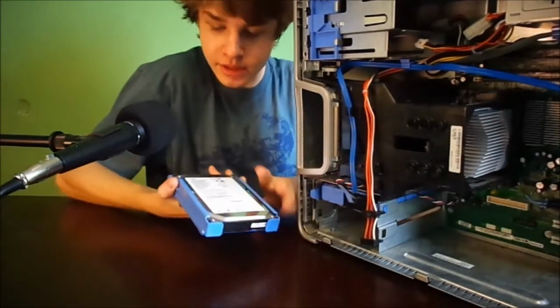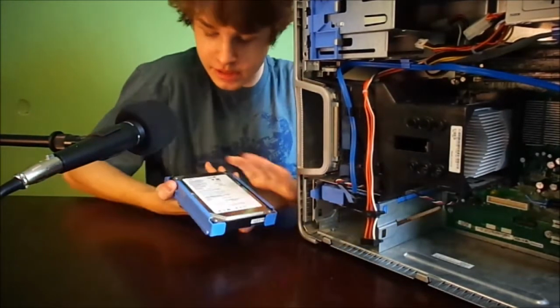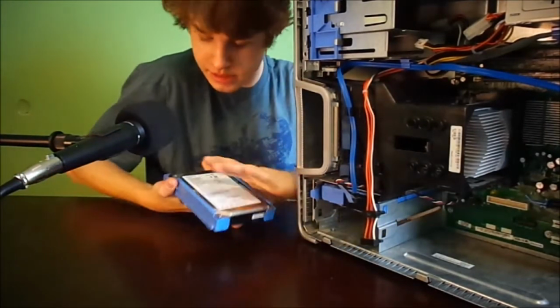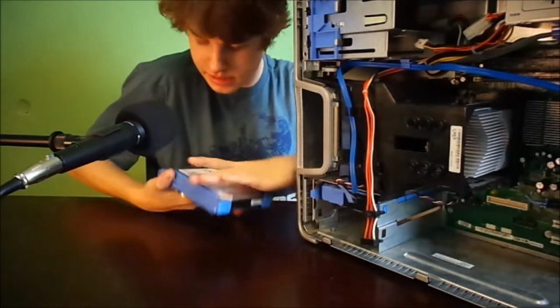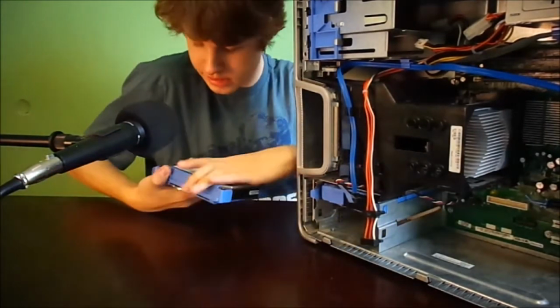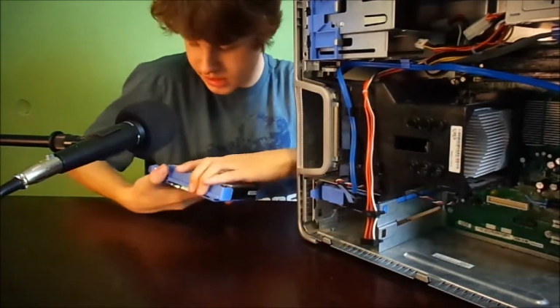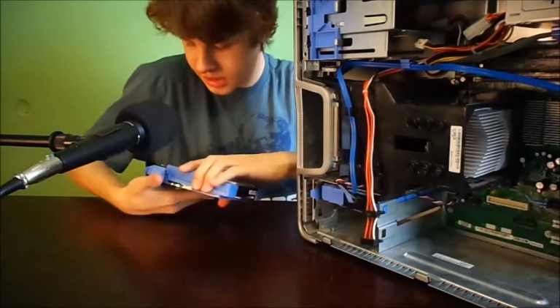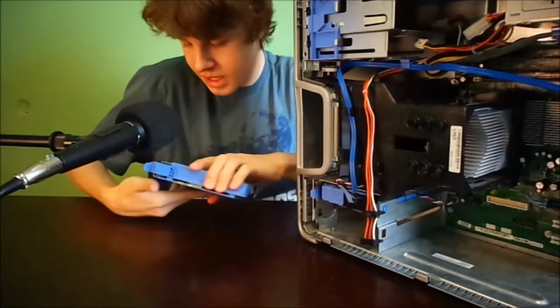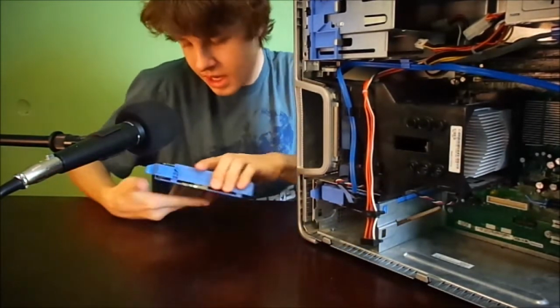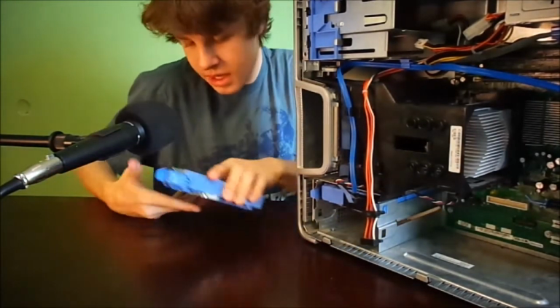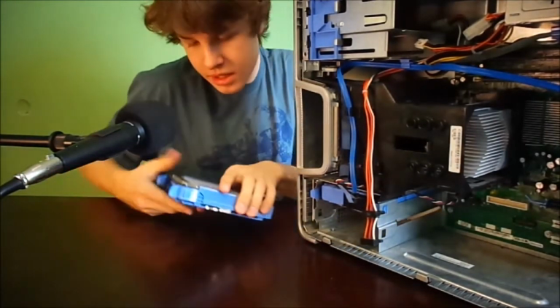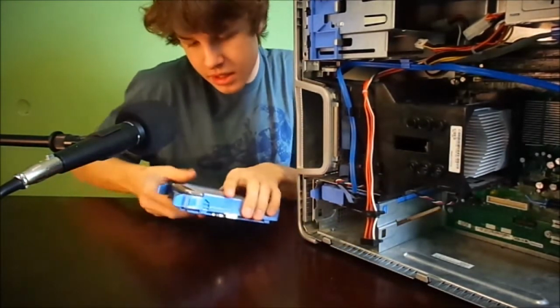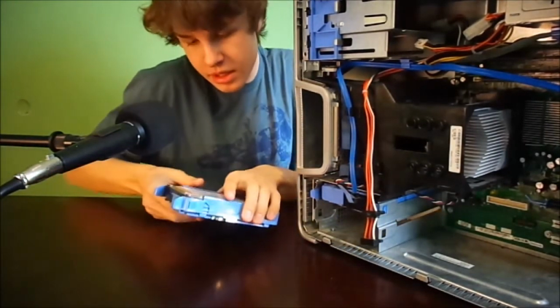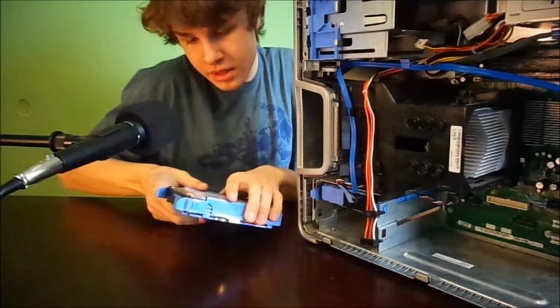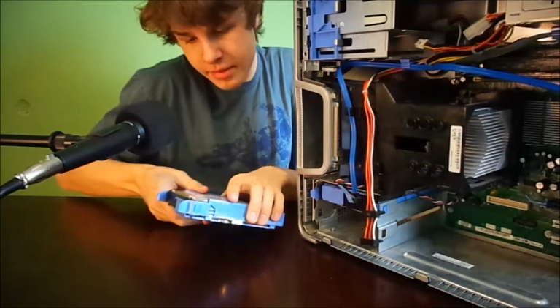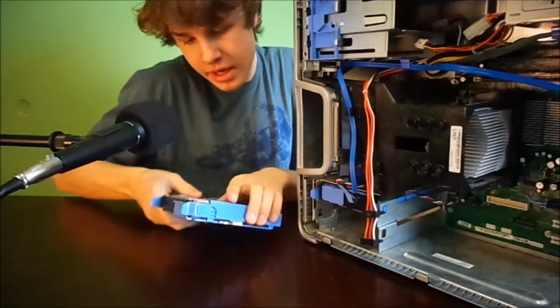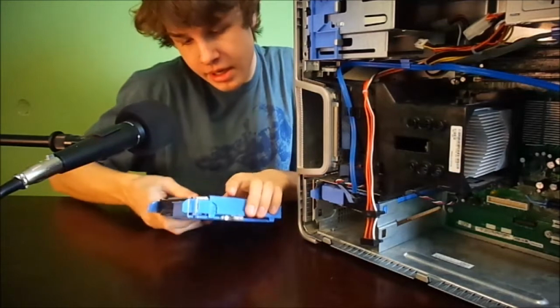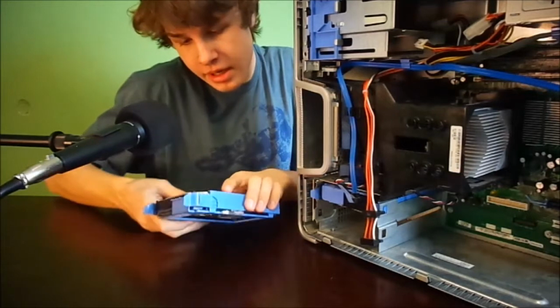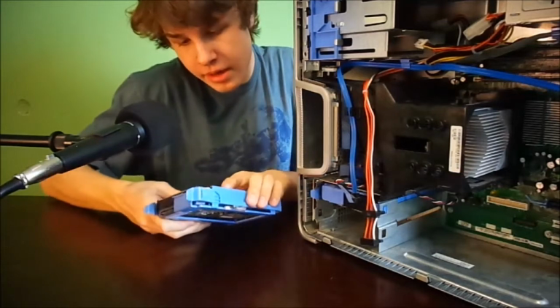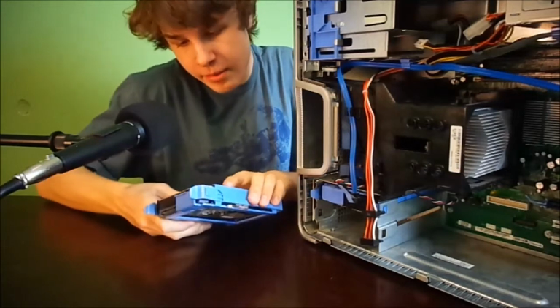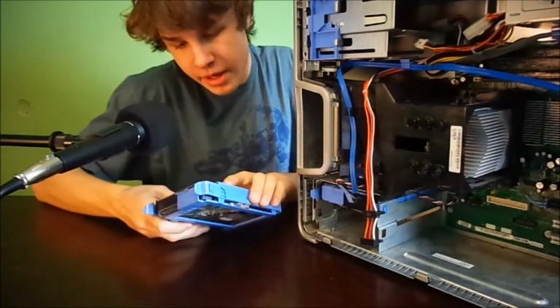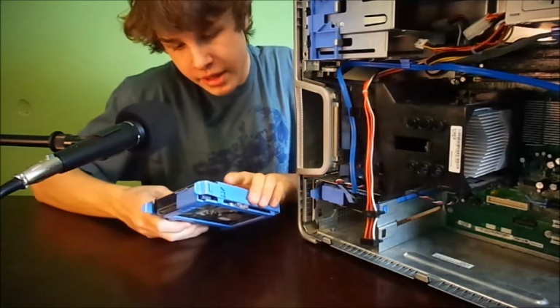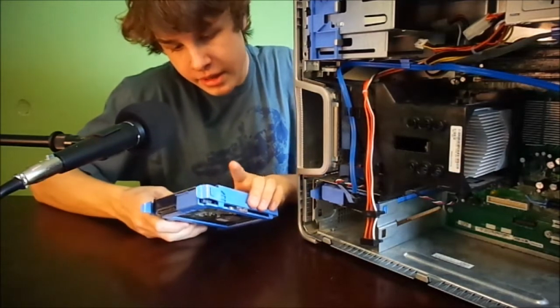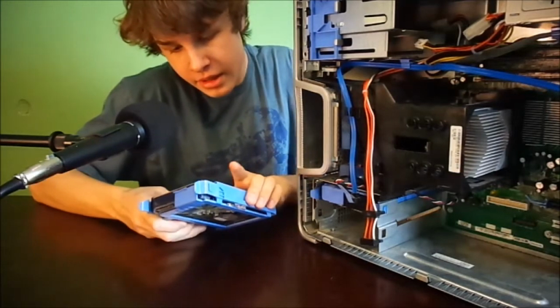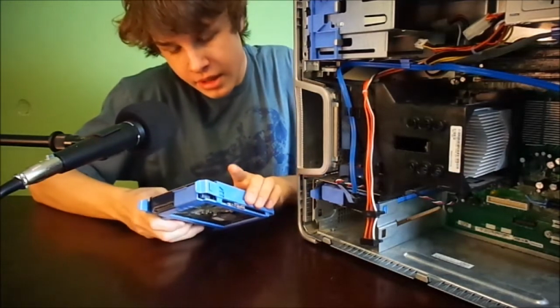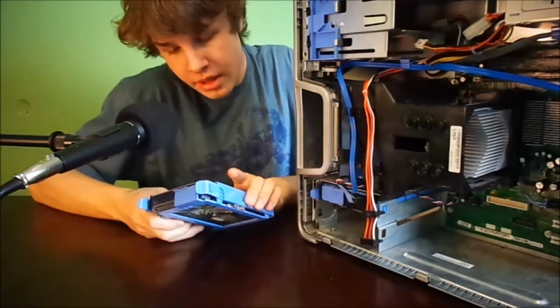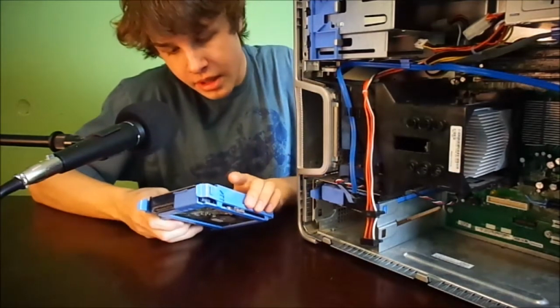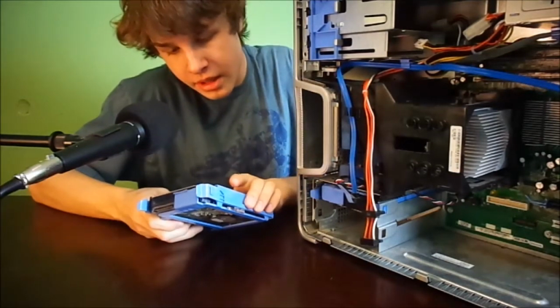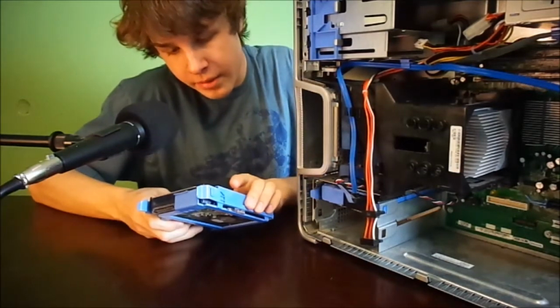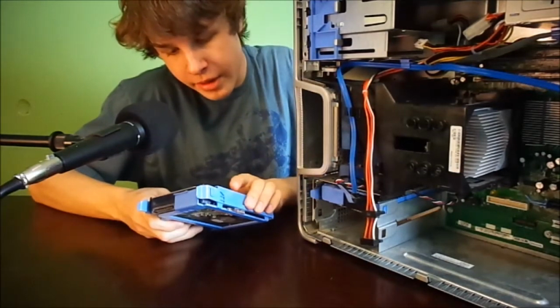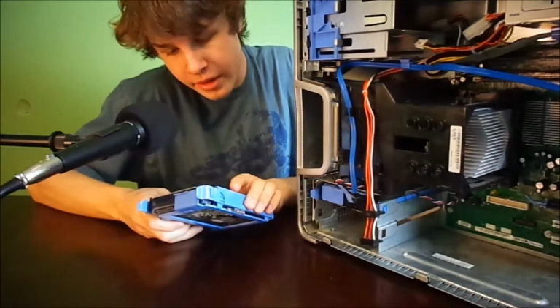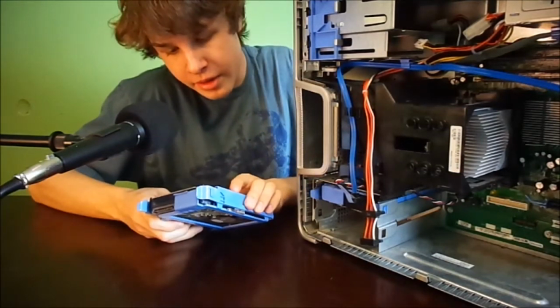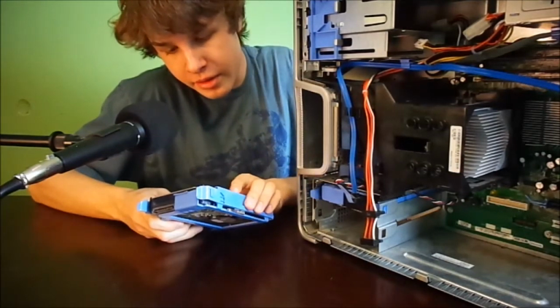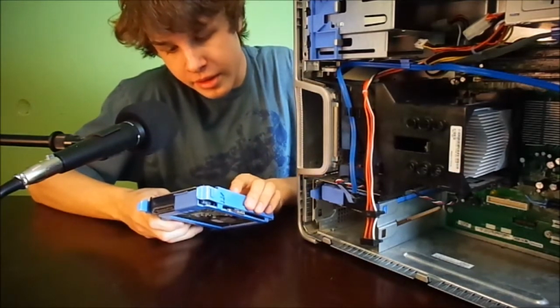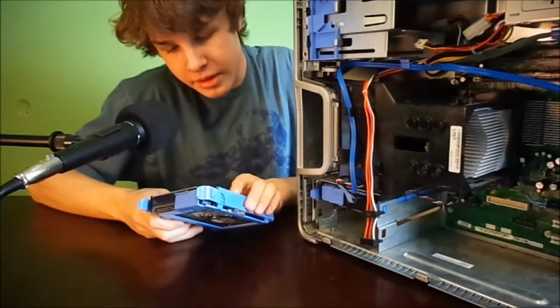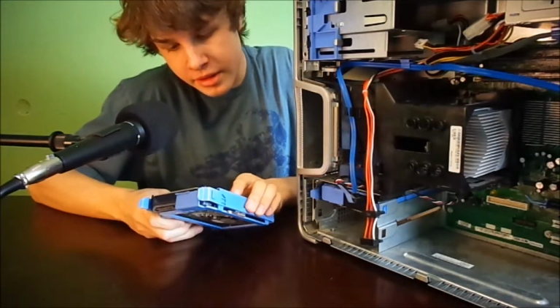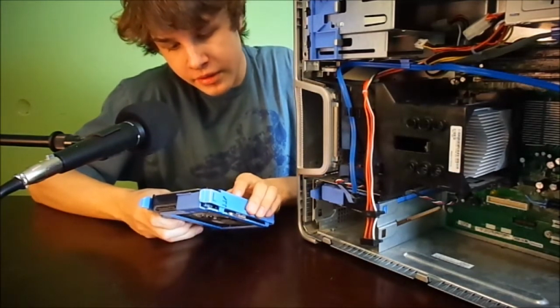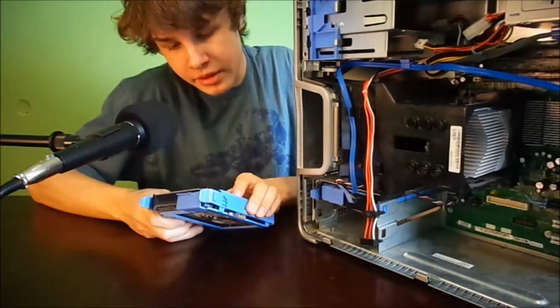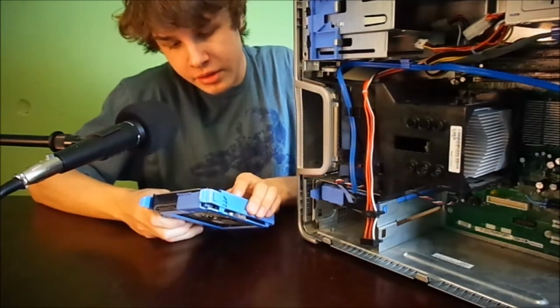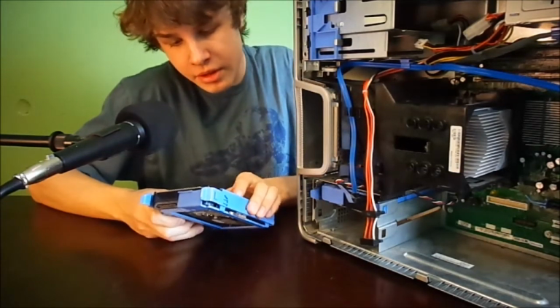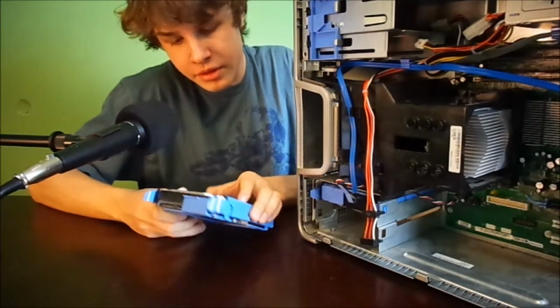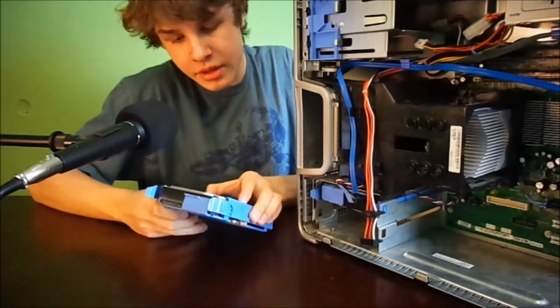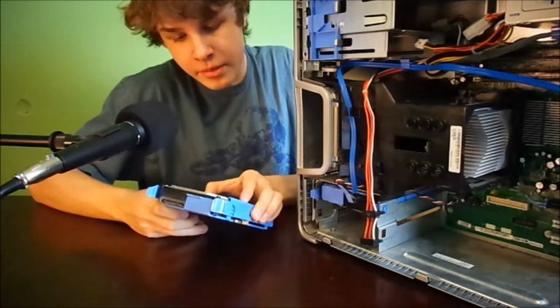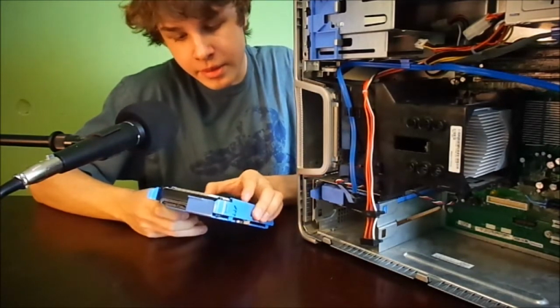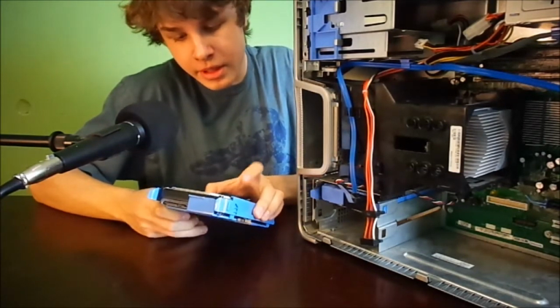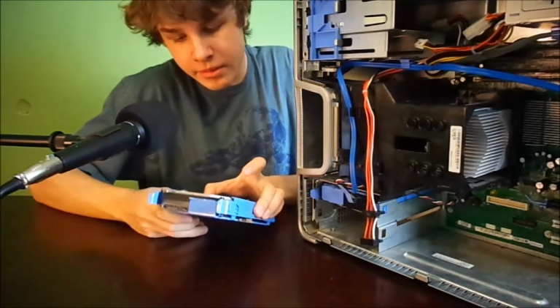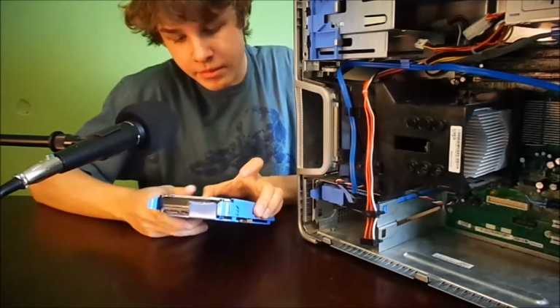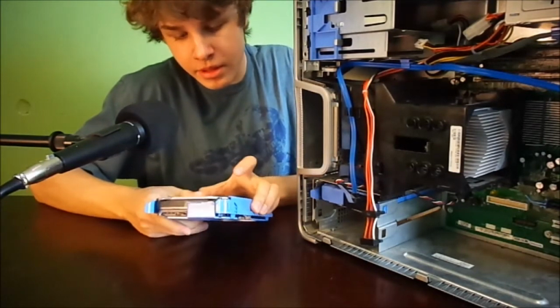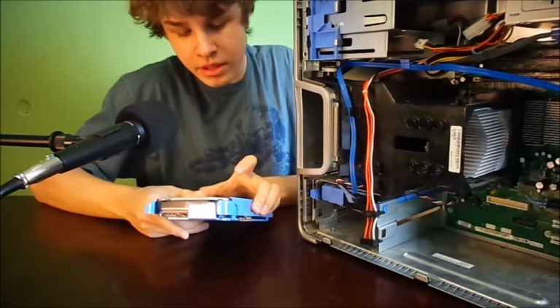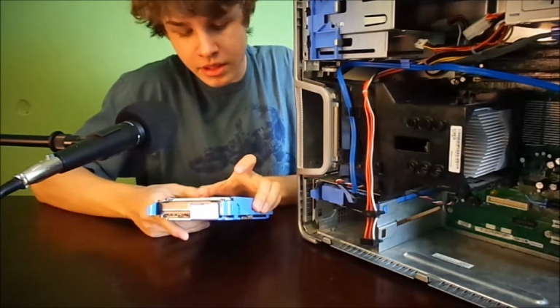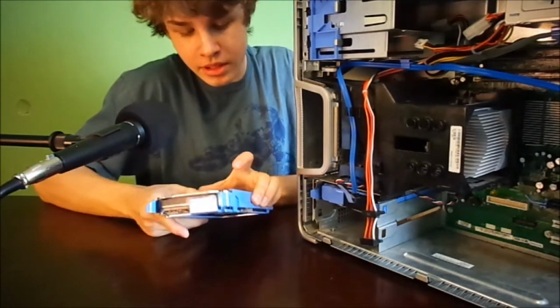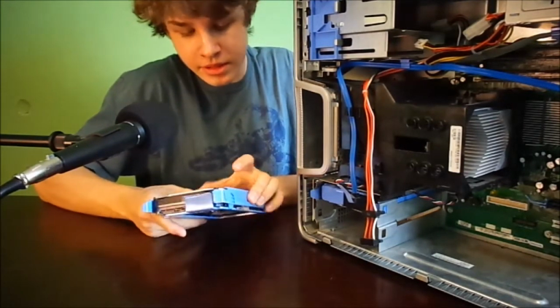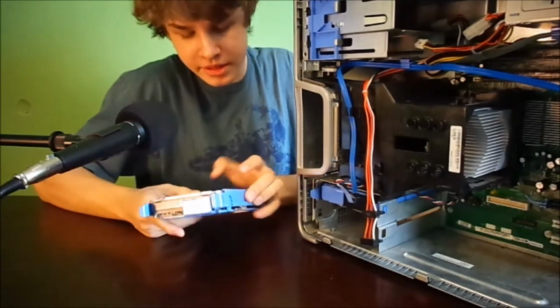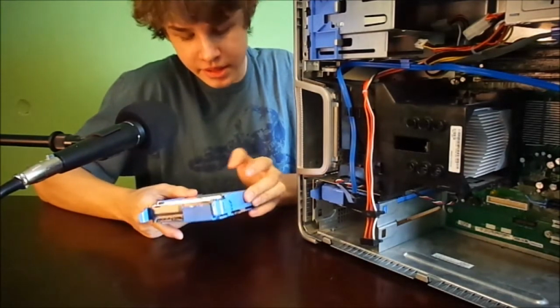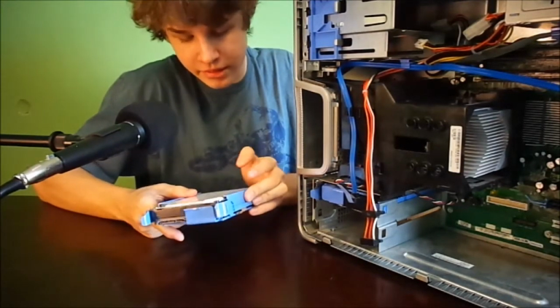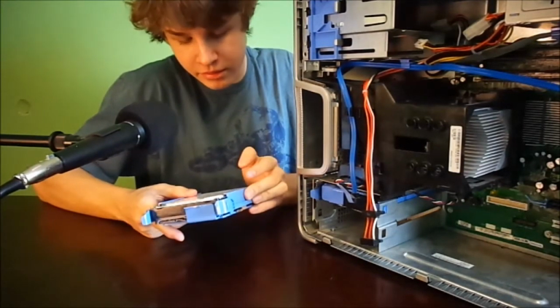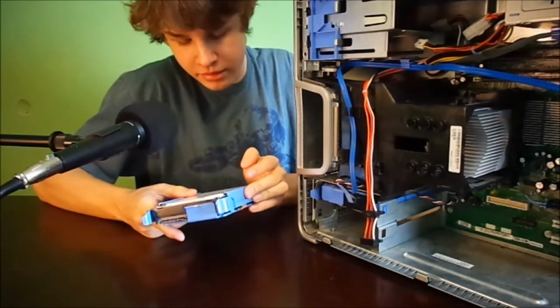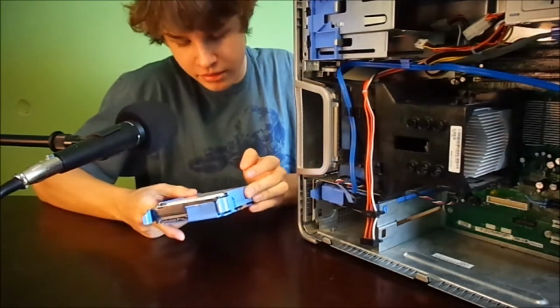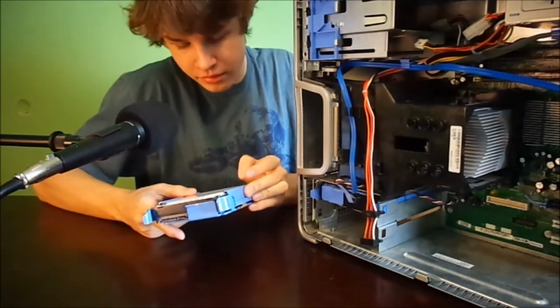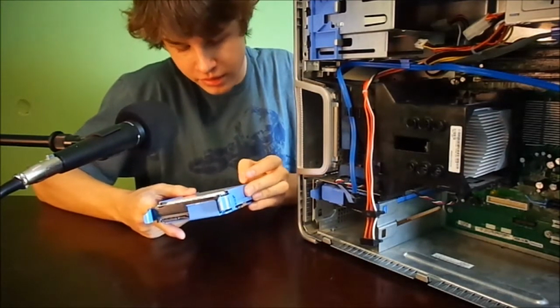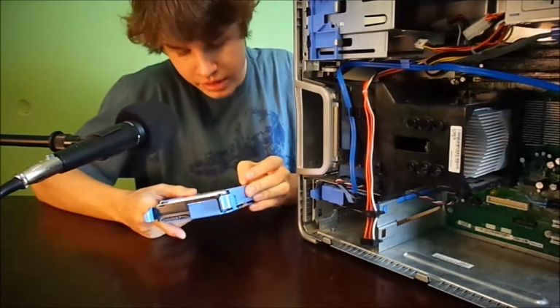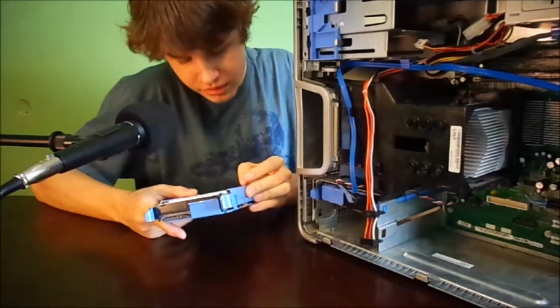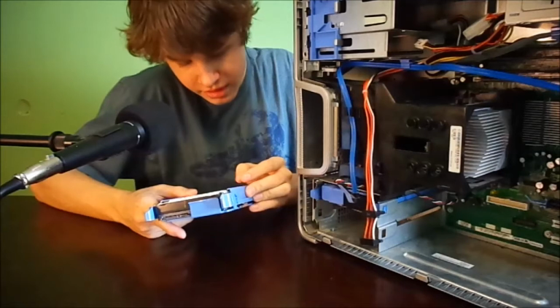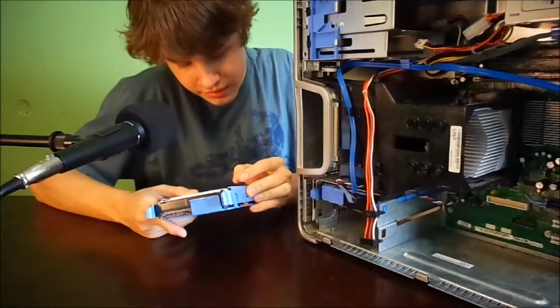There's a Seagate 80GB Barracuda 7200 RPM SATA drive in here.